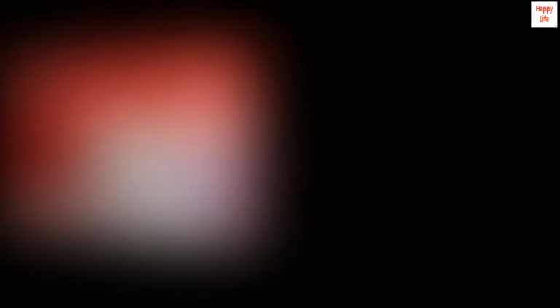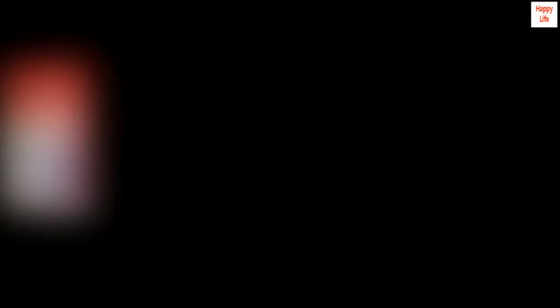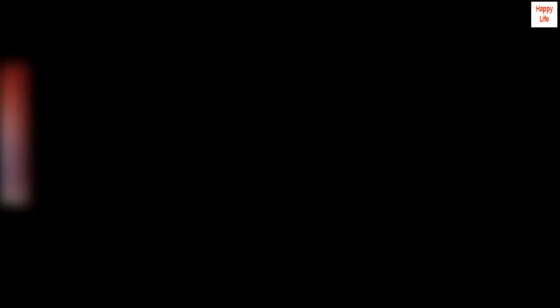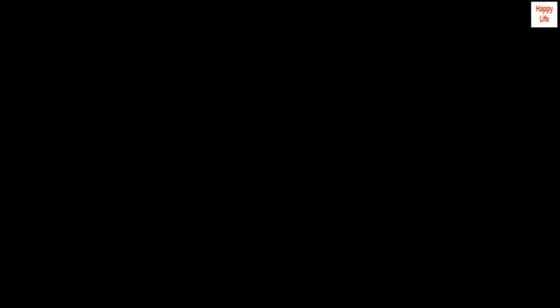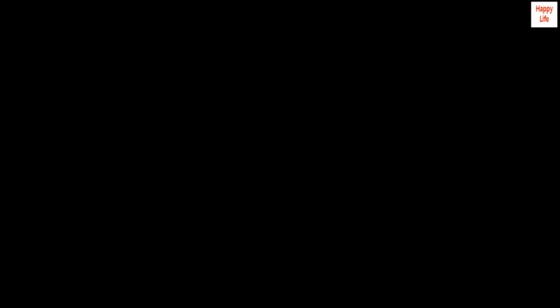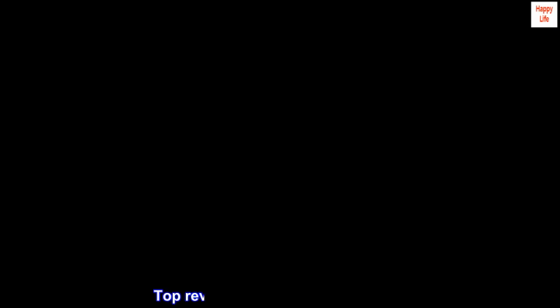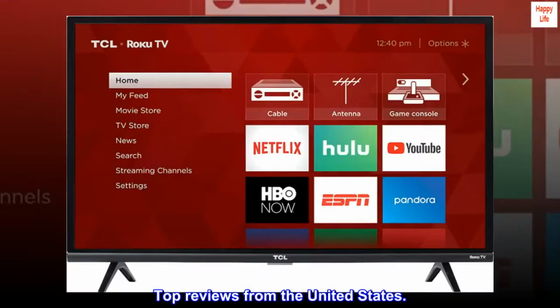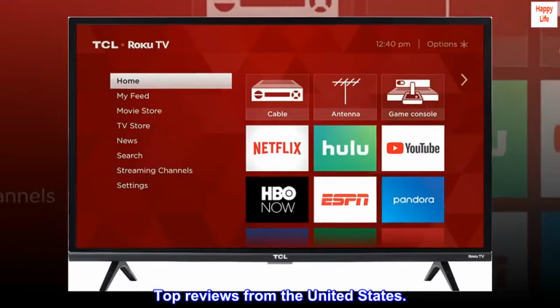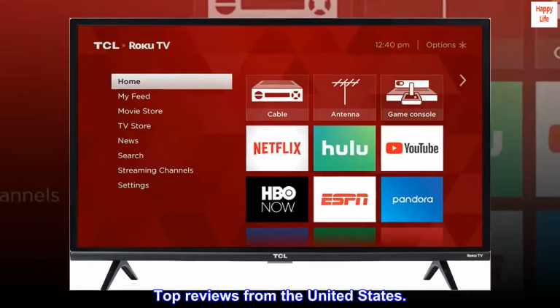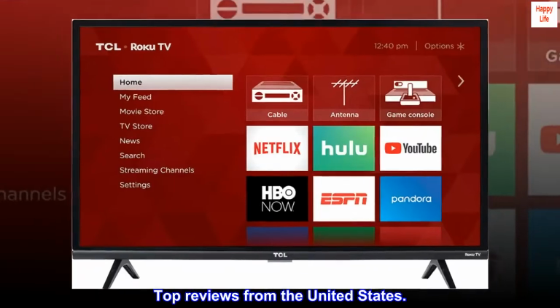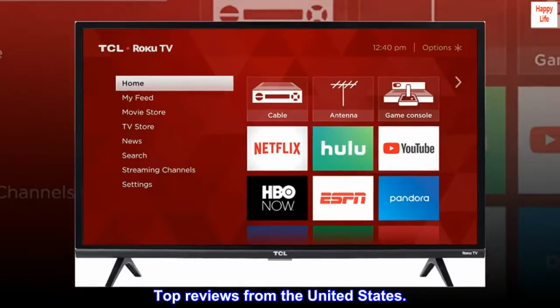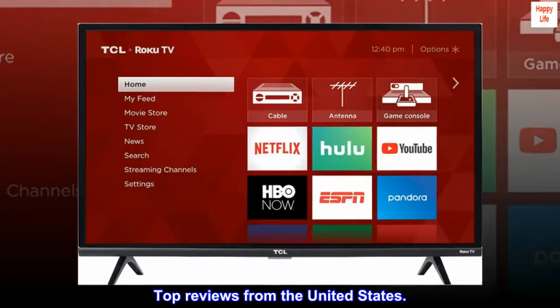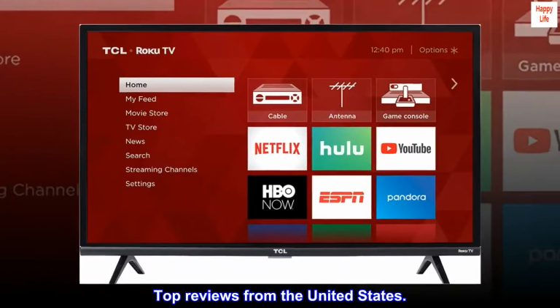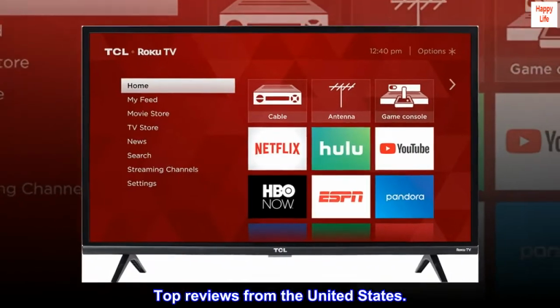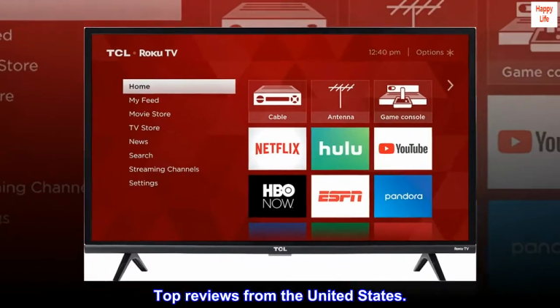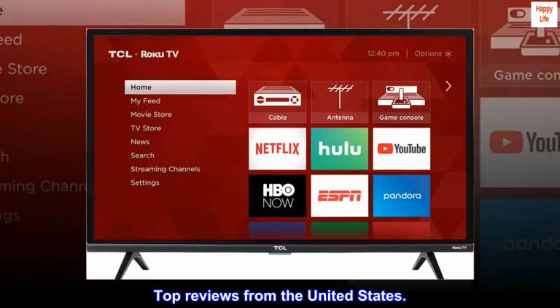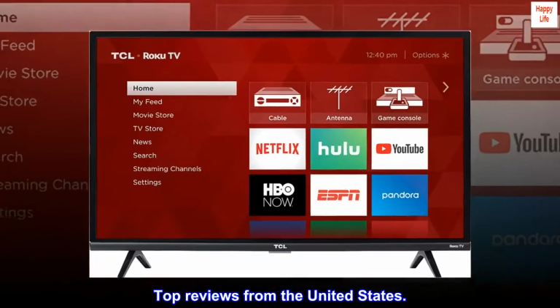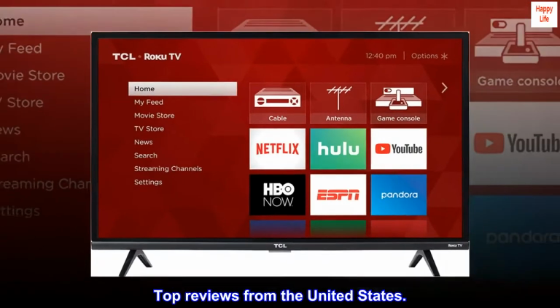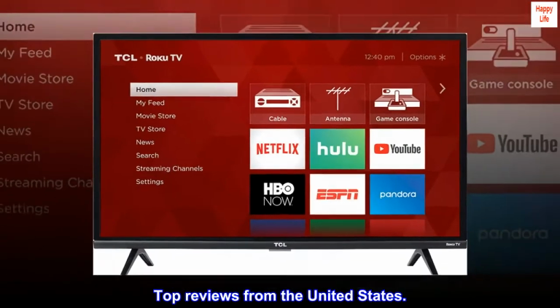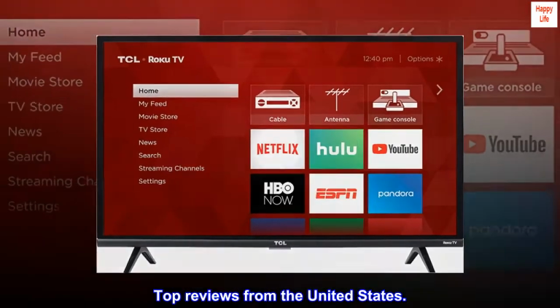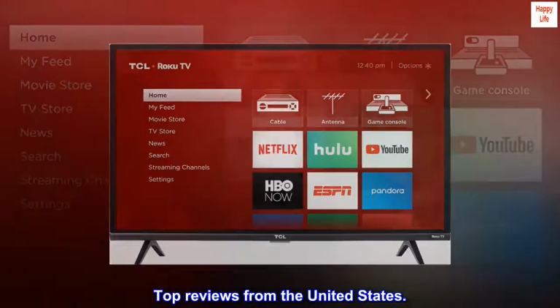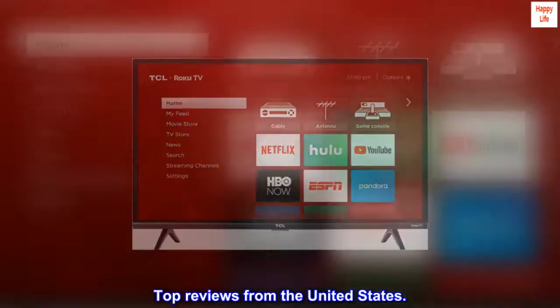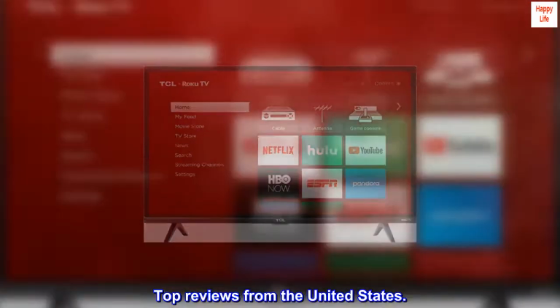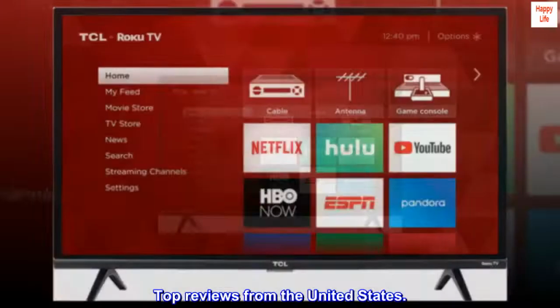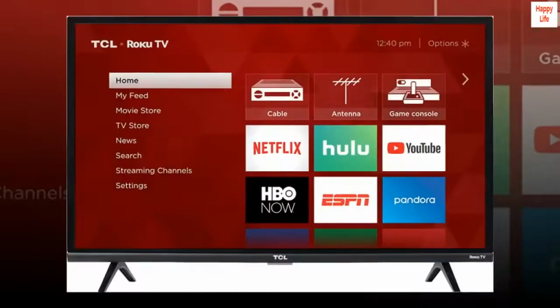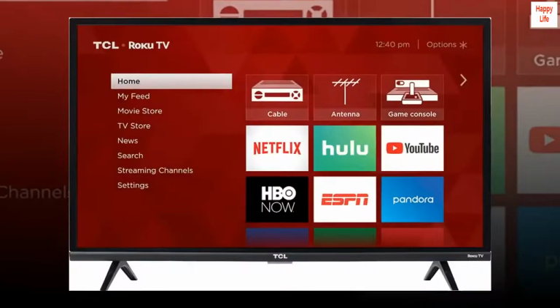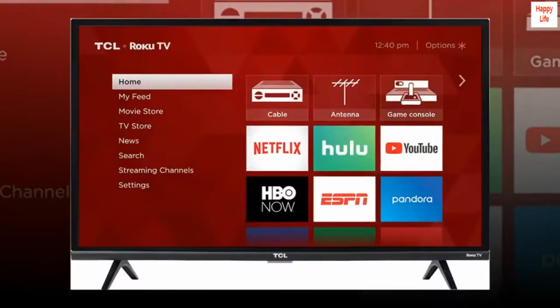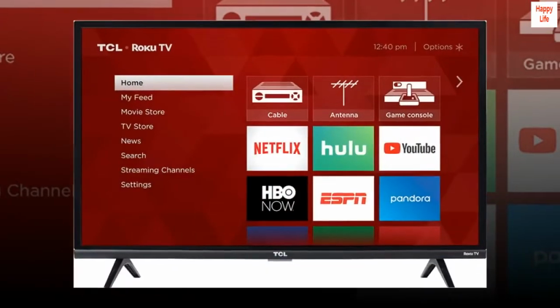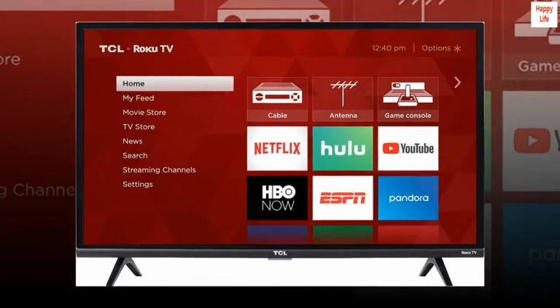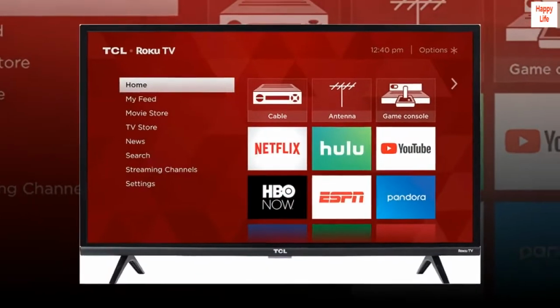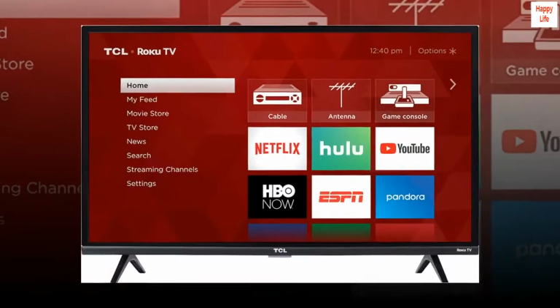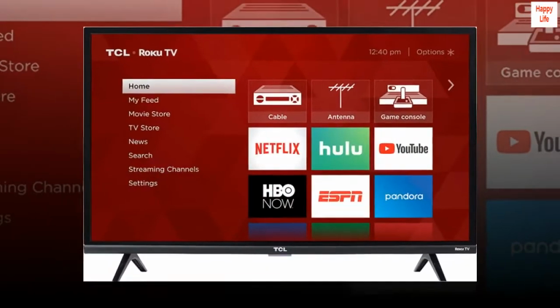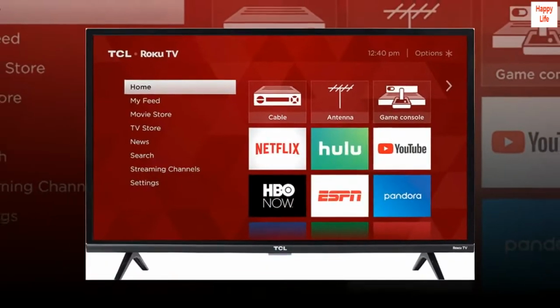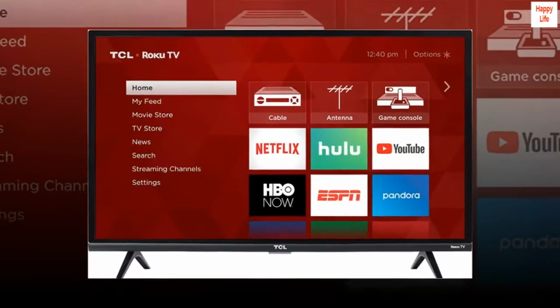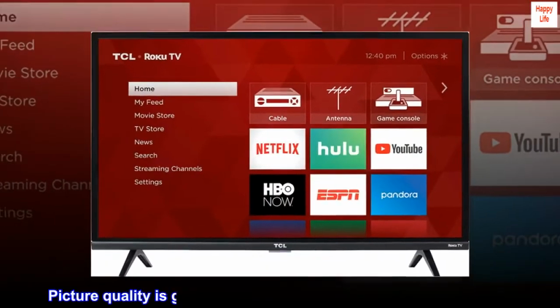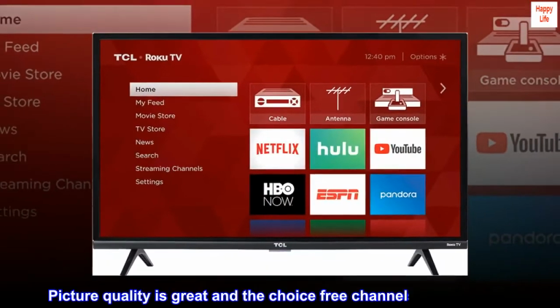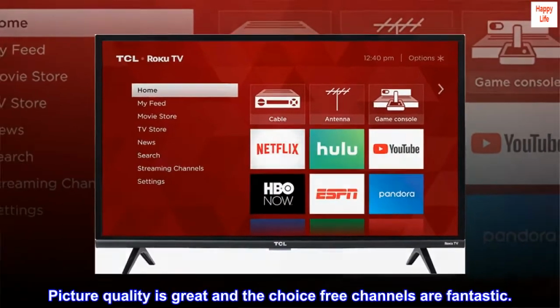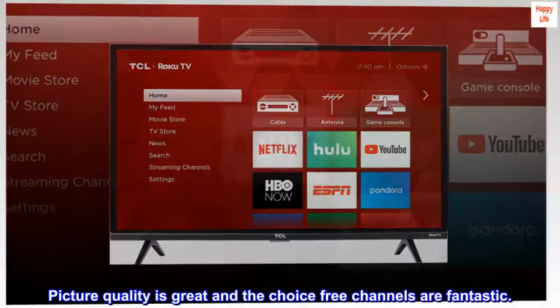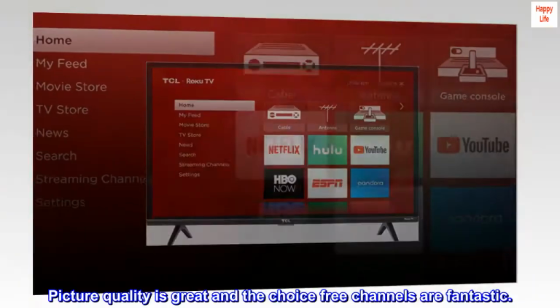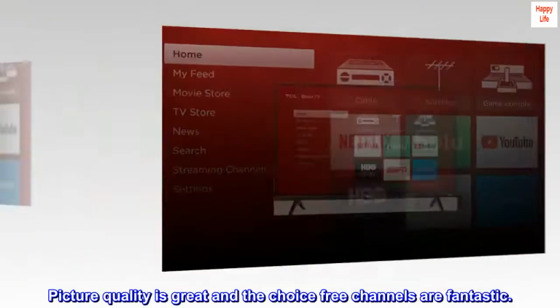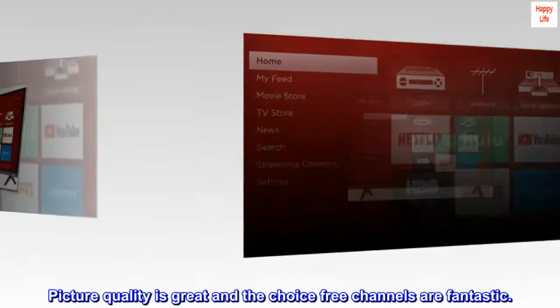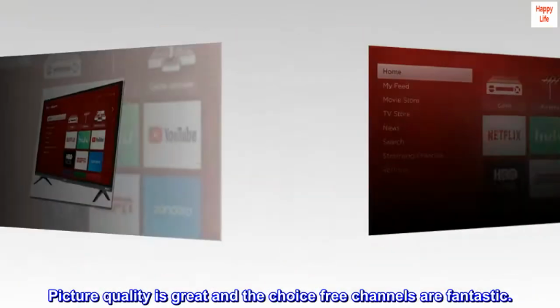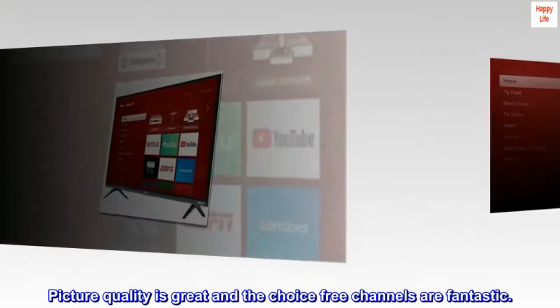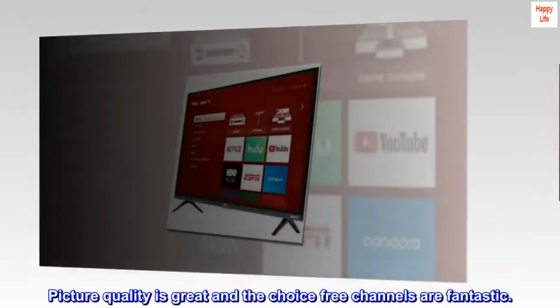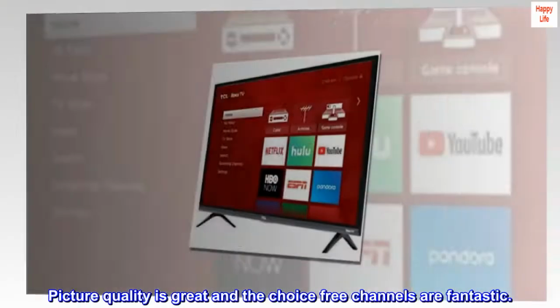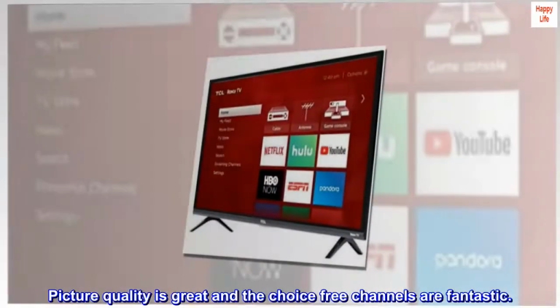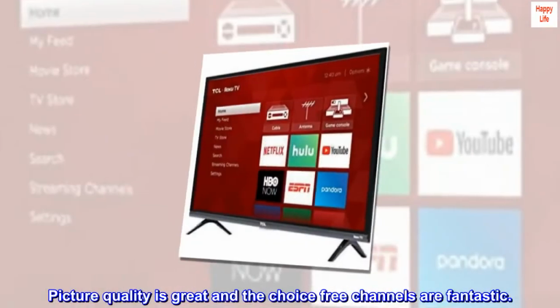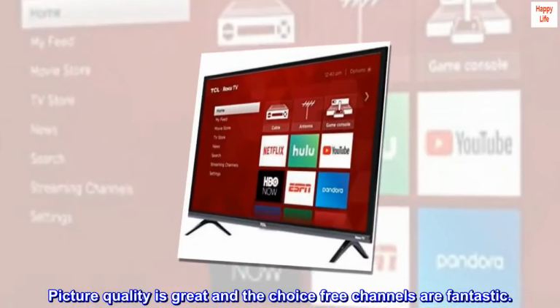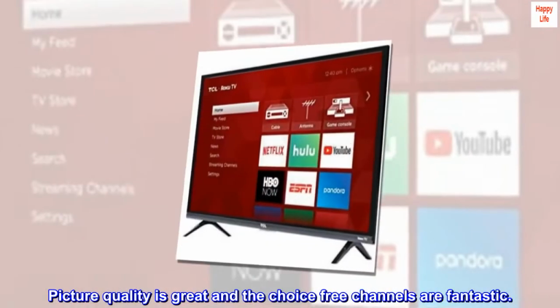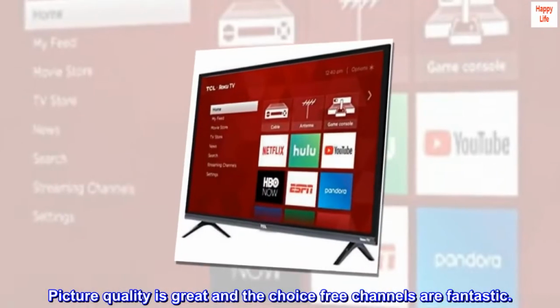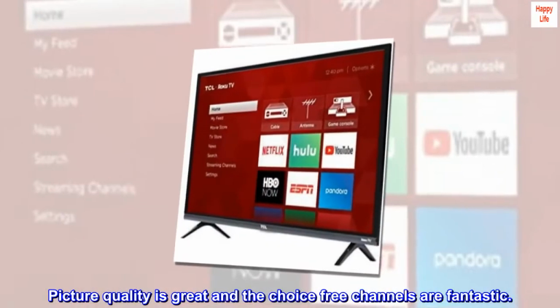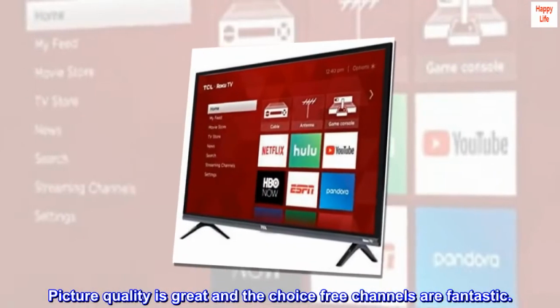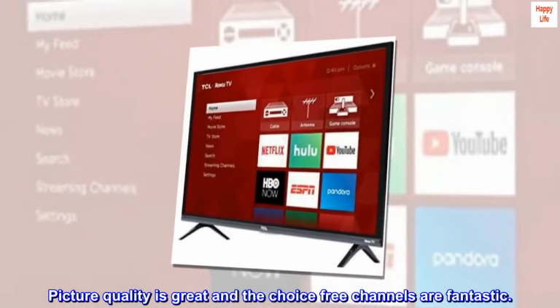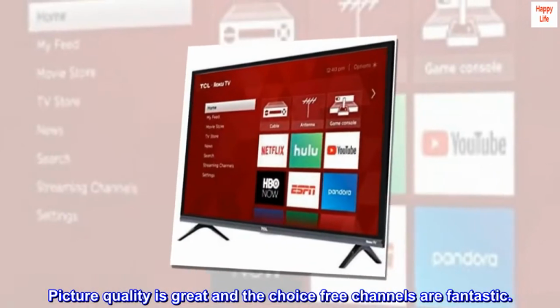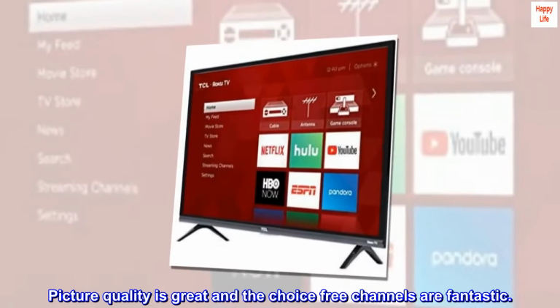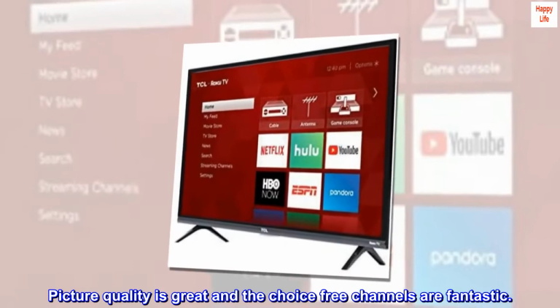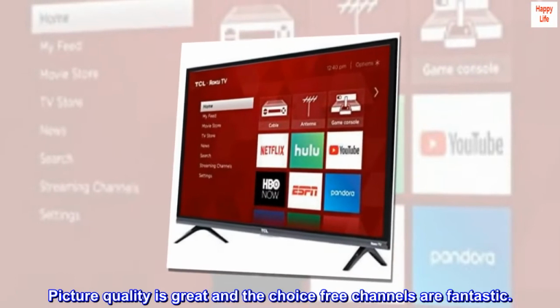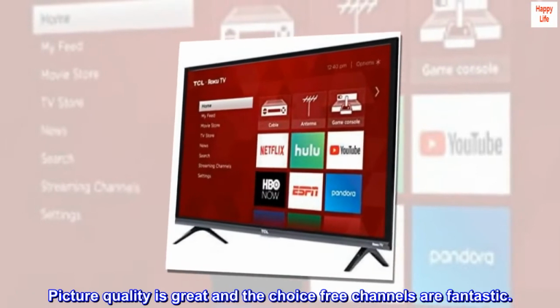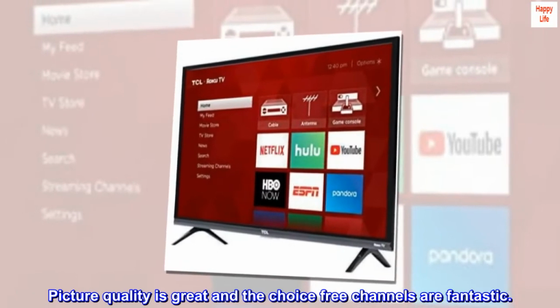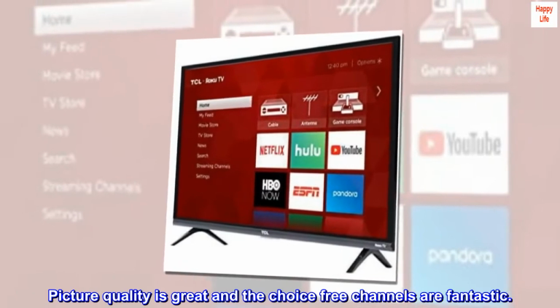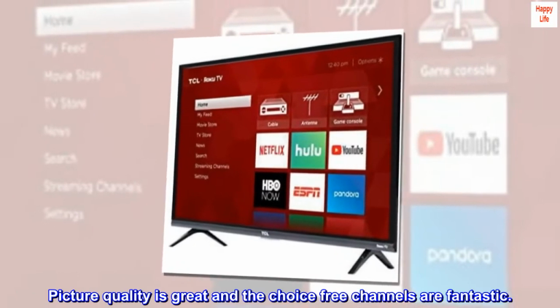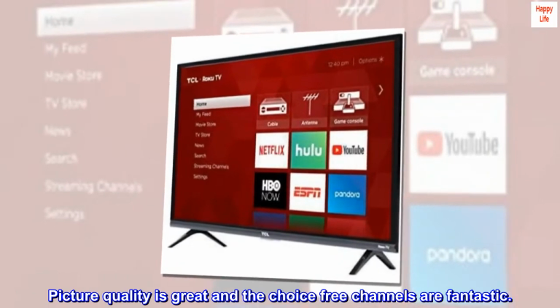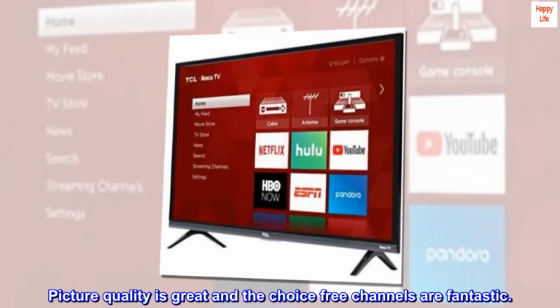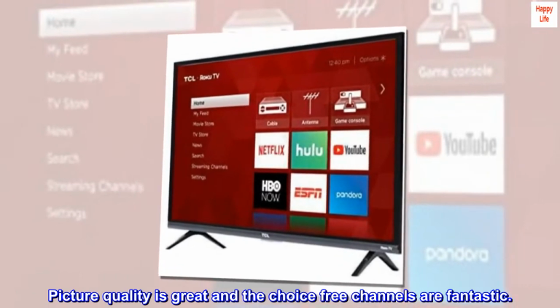Top reviews from the United States. Picture quality is great and the choice-free channels are fantastic.